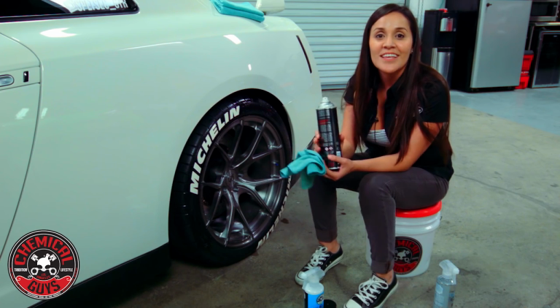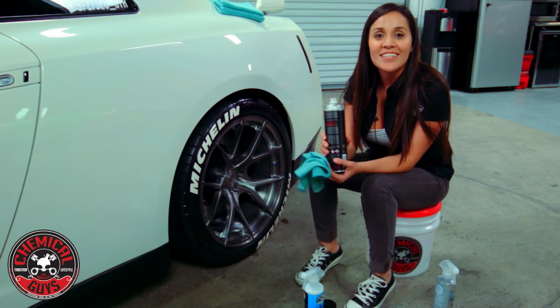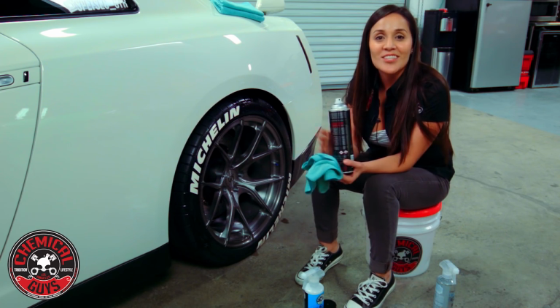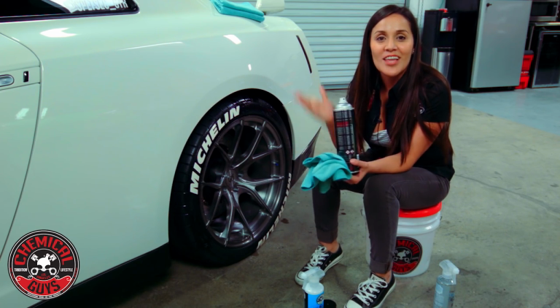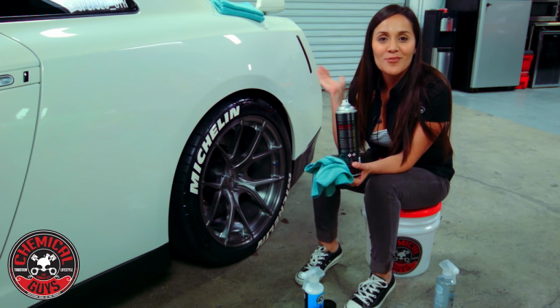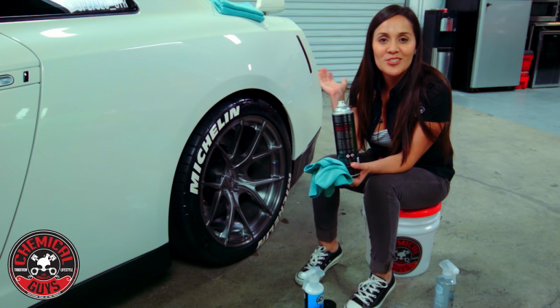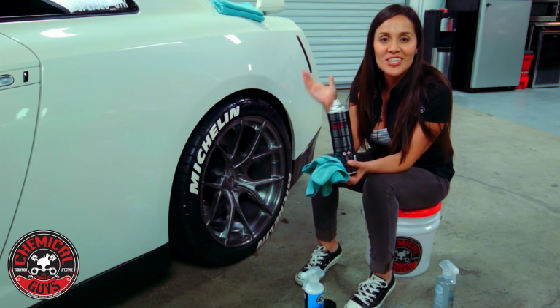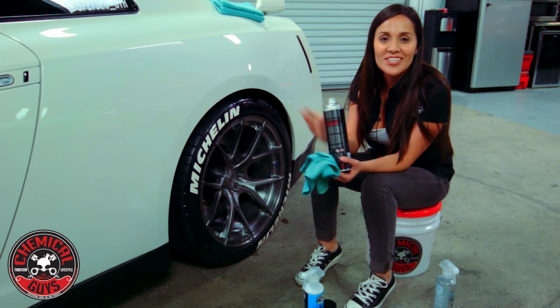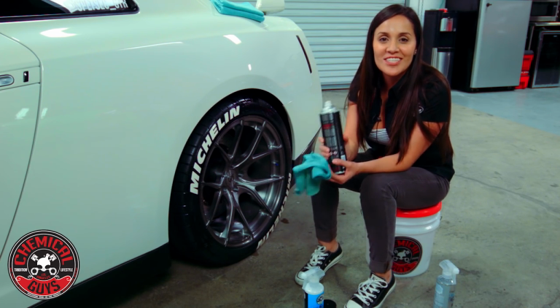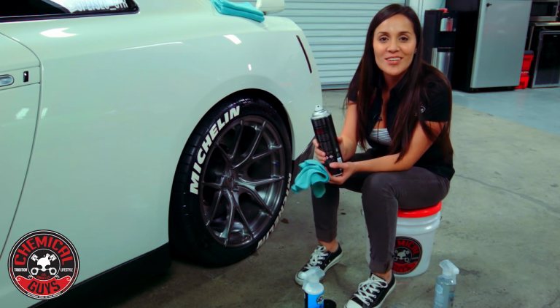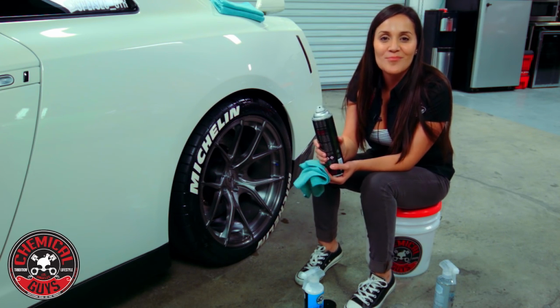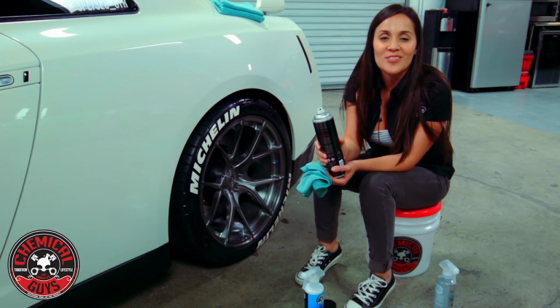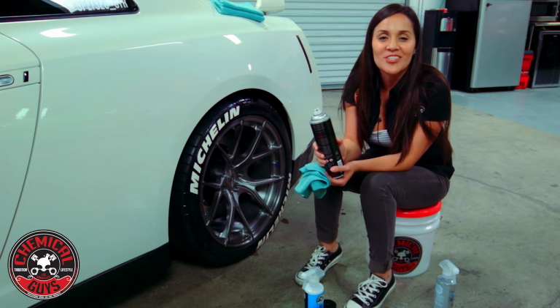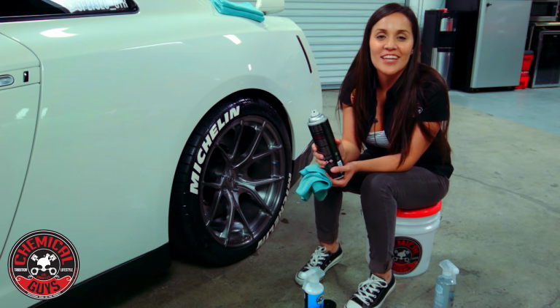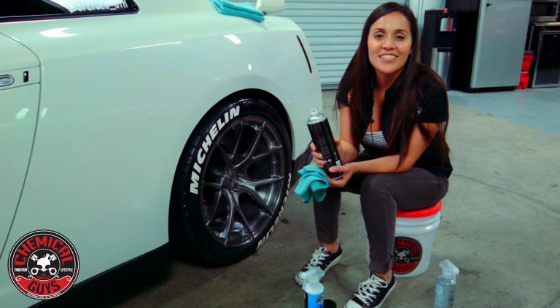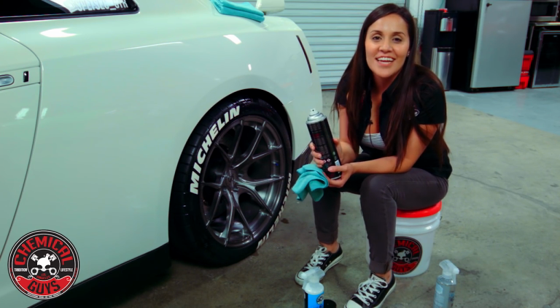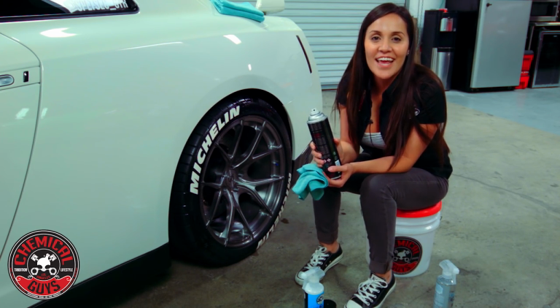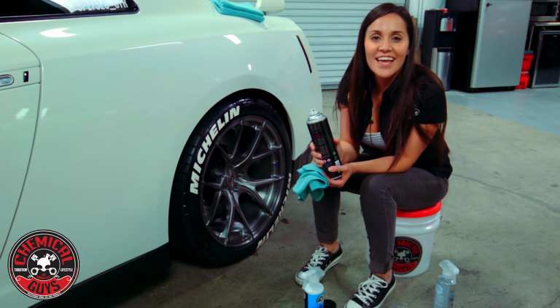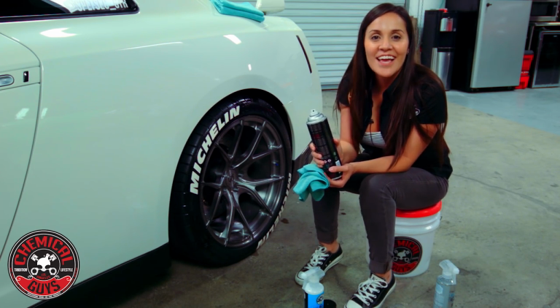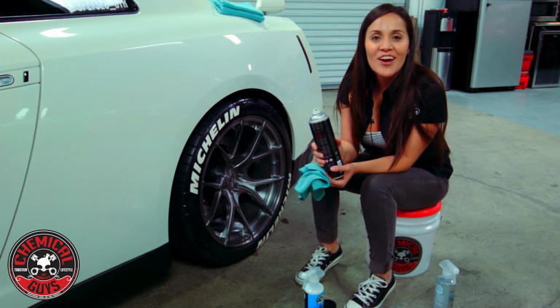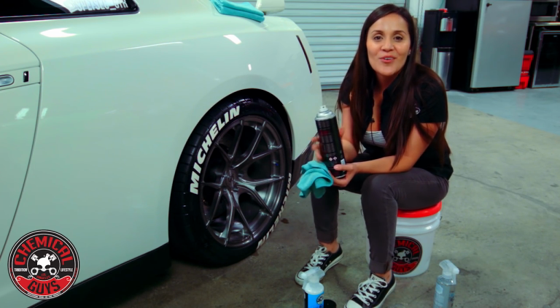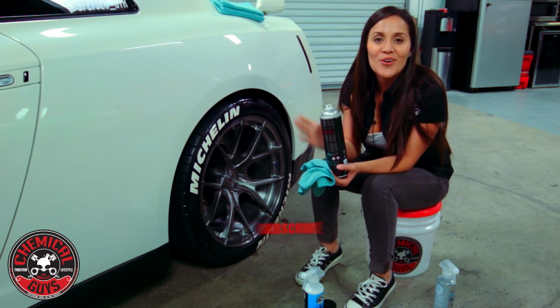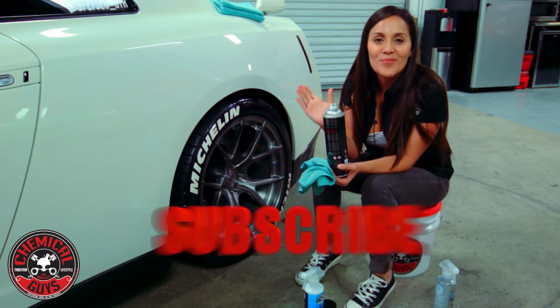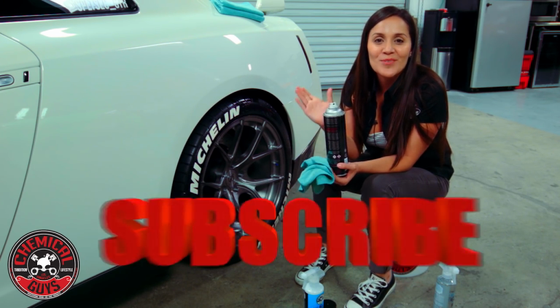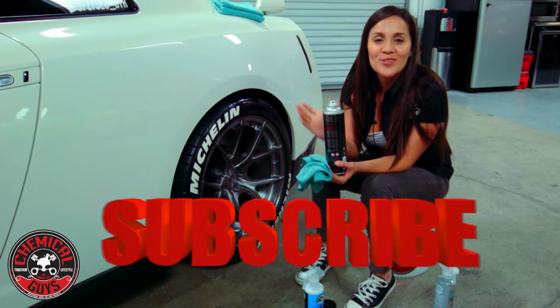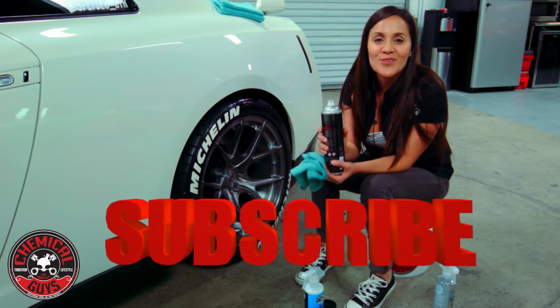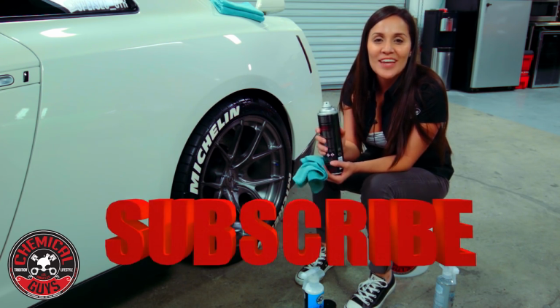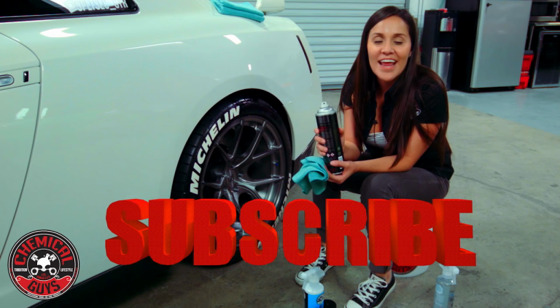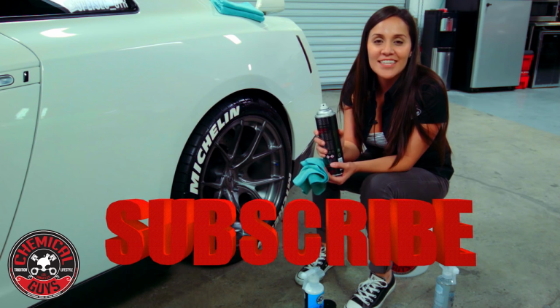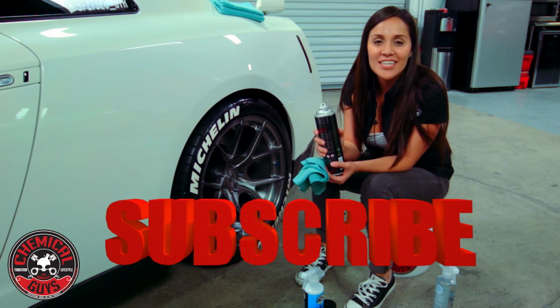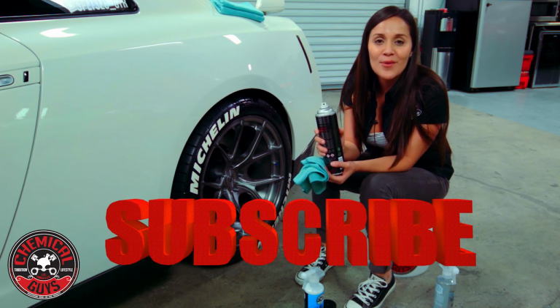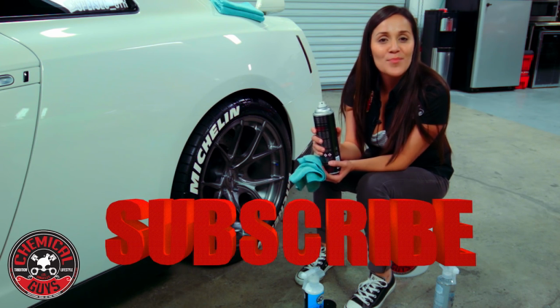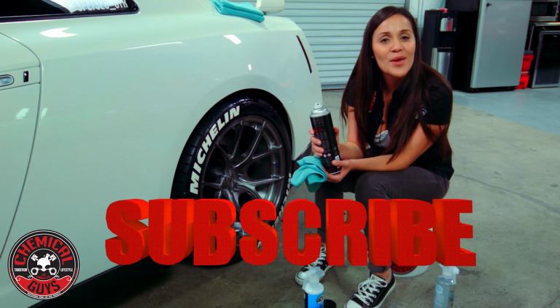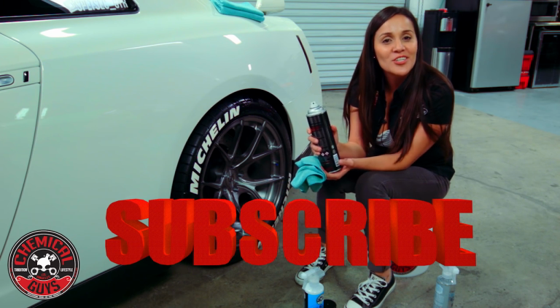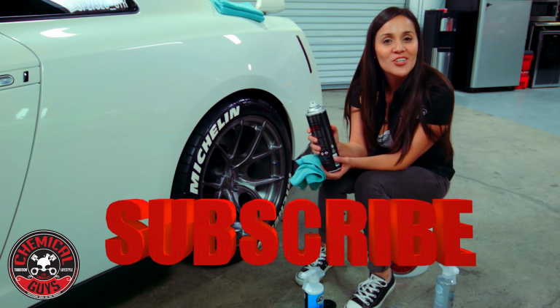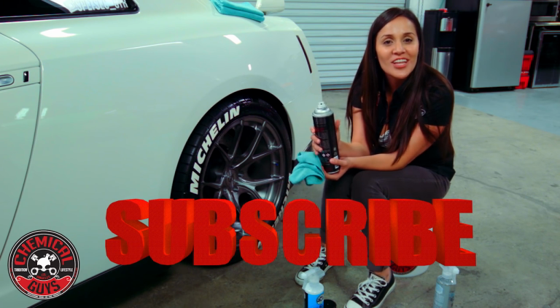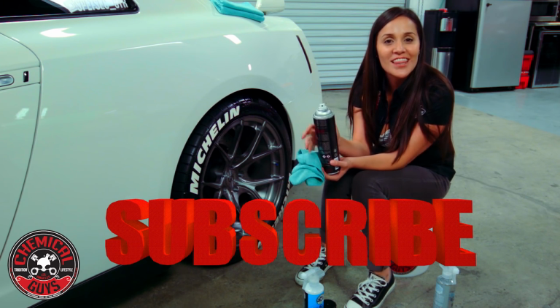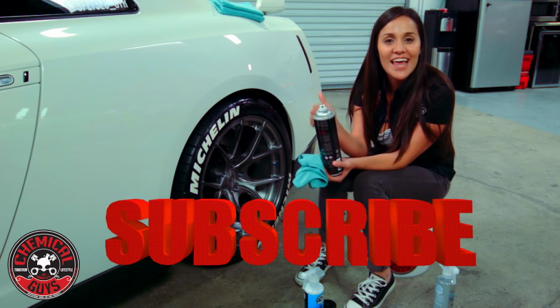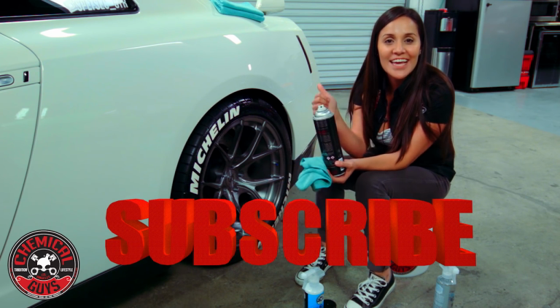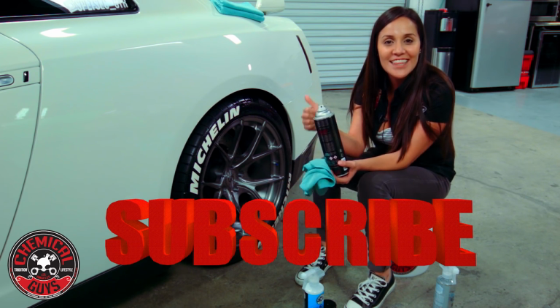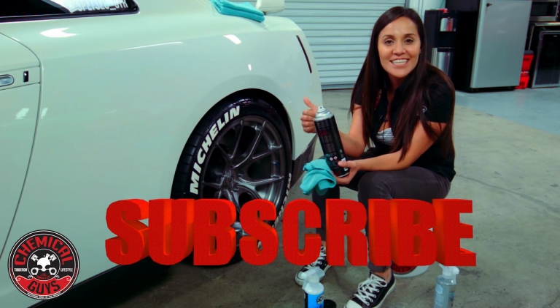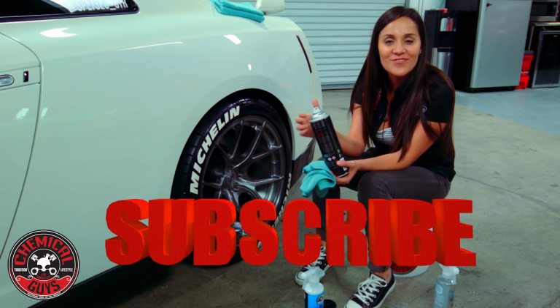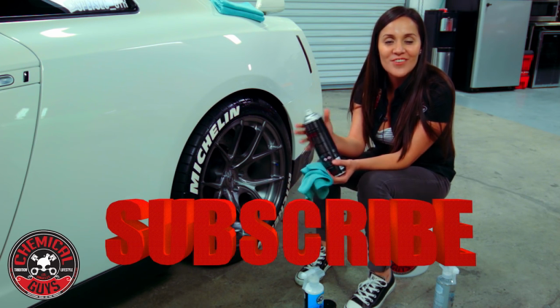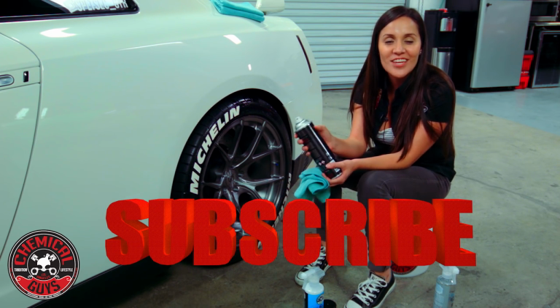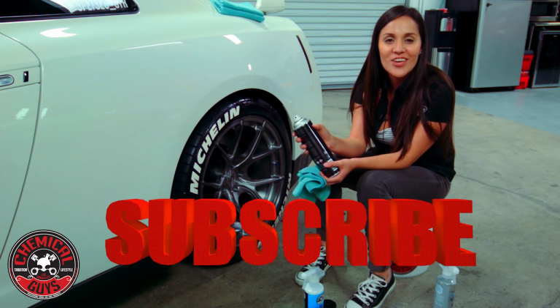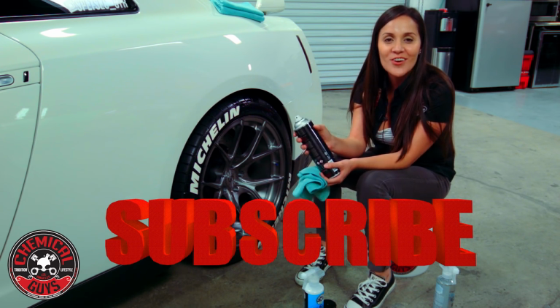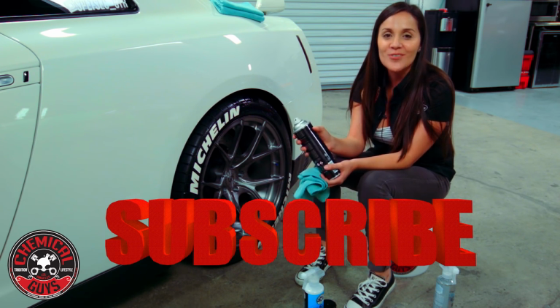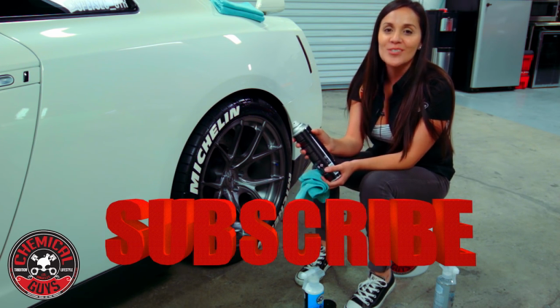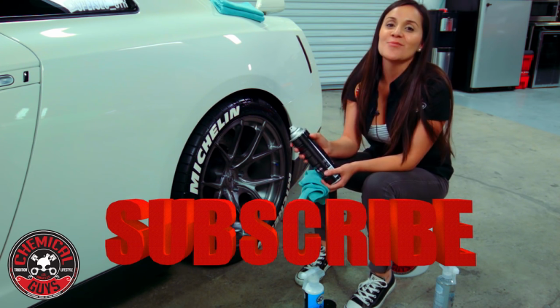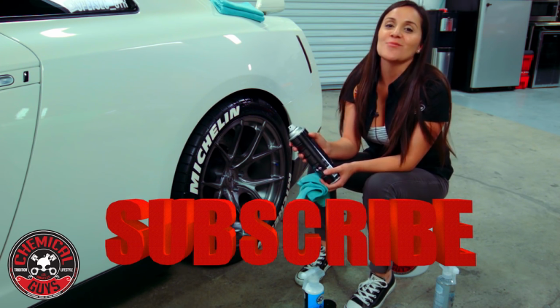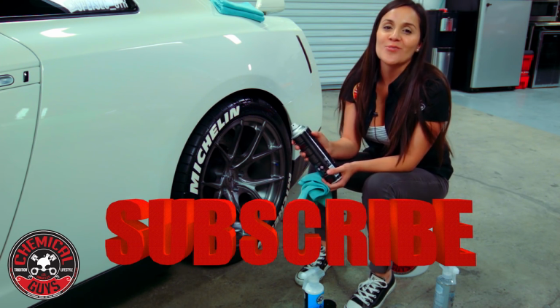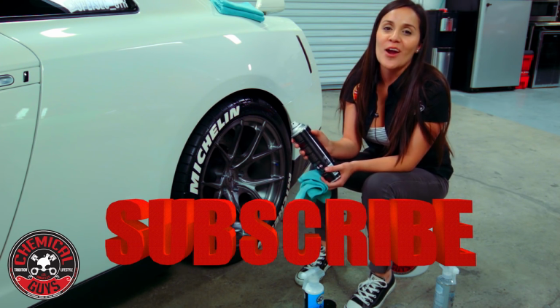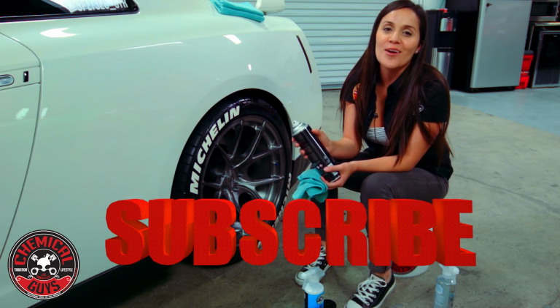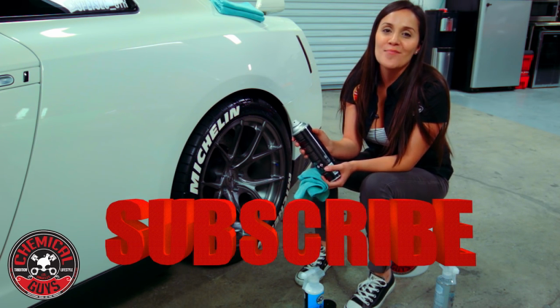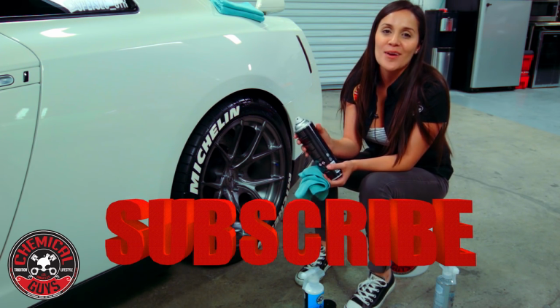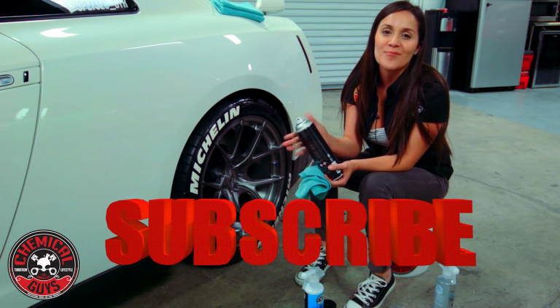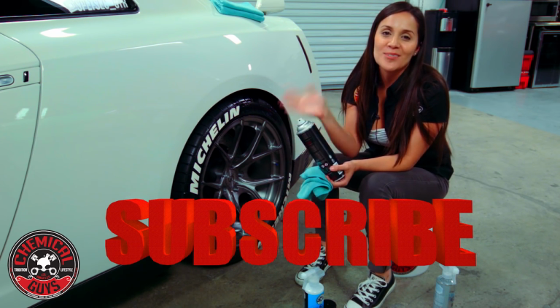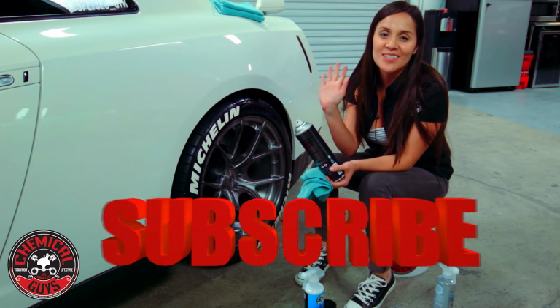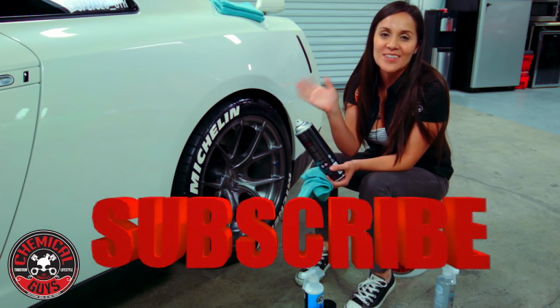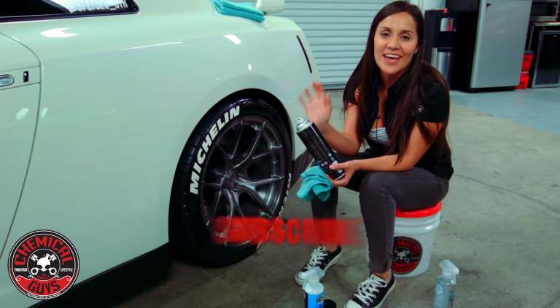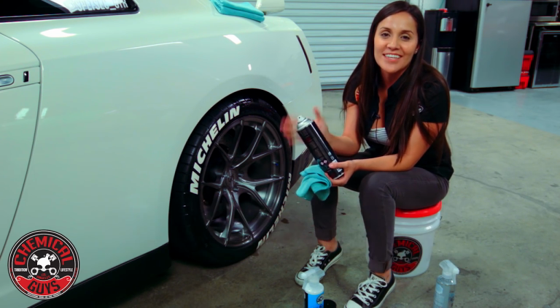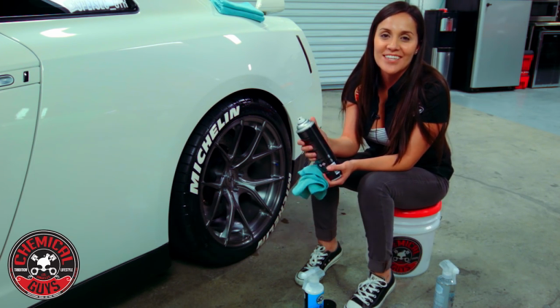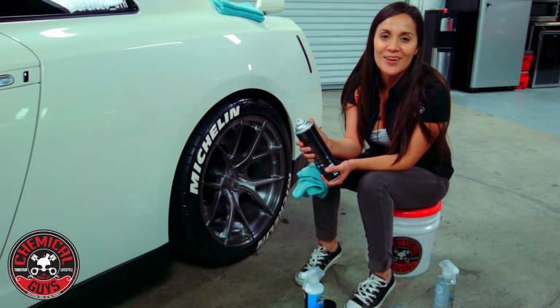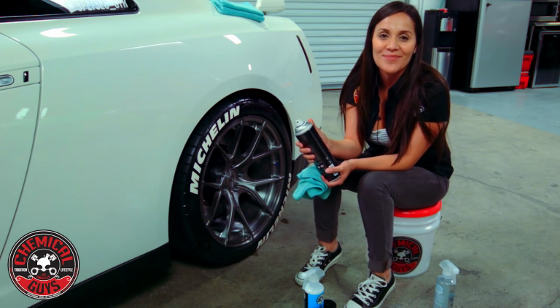So that was just the tip with Jen today. We hope you tune in next time. Make sure to like this video, subscribe, and we'll see you next time.